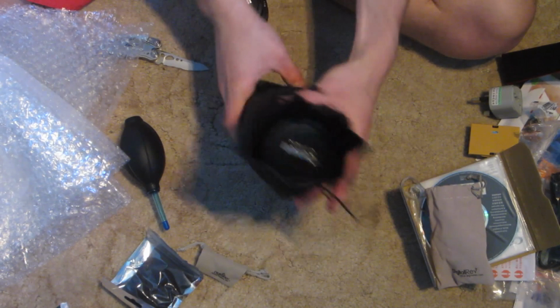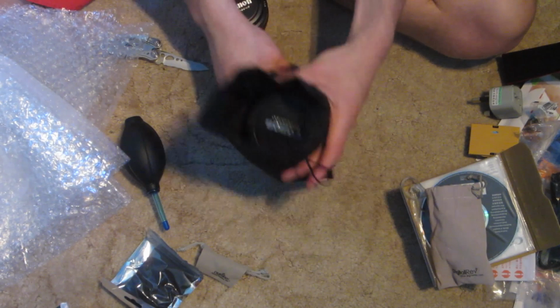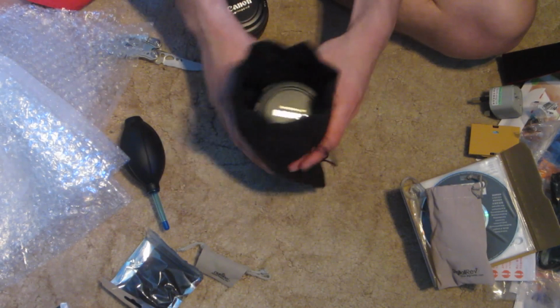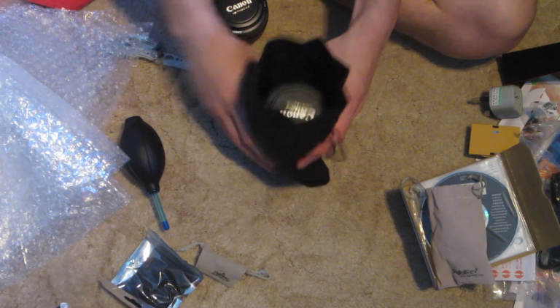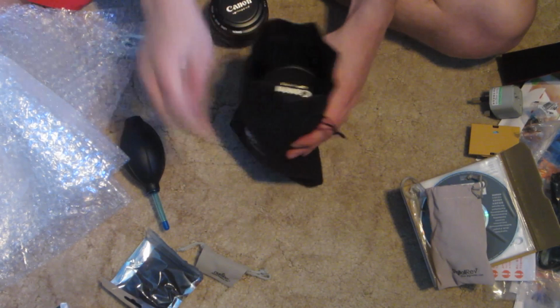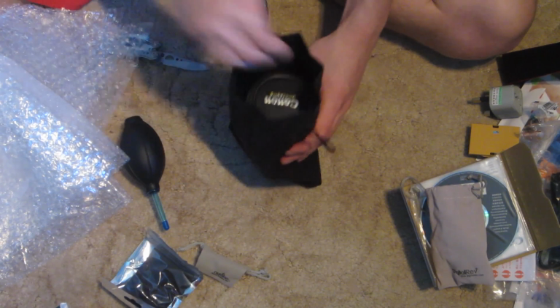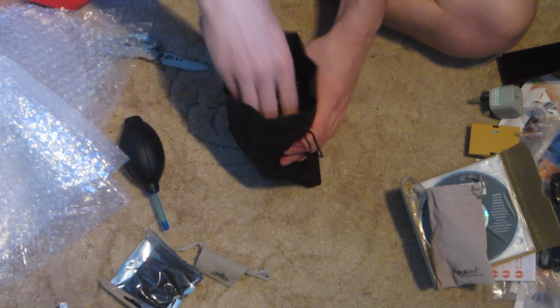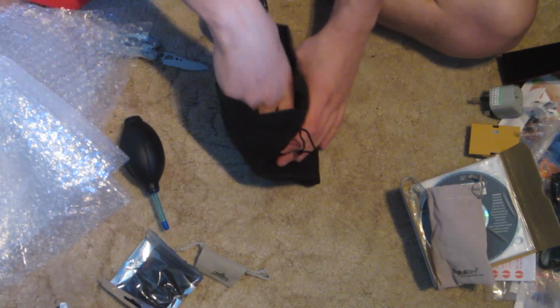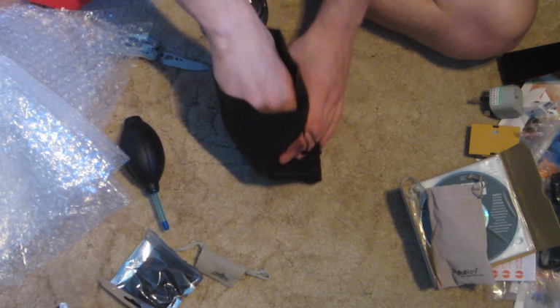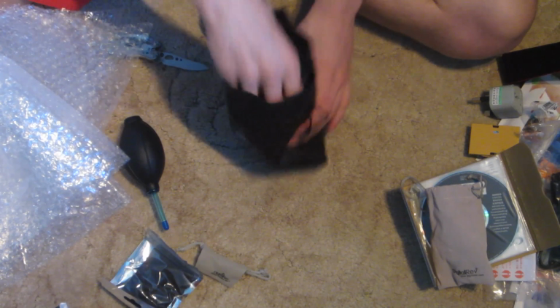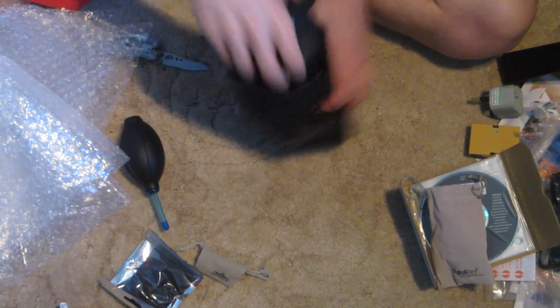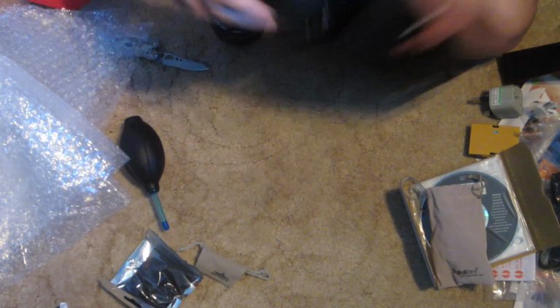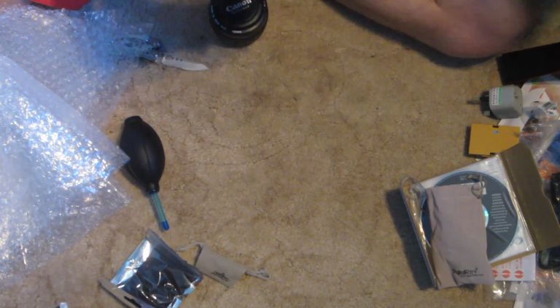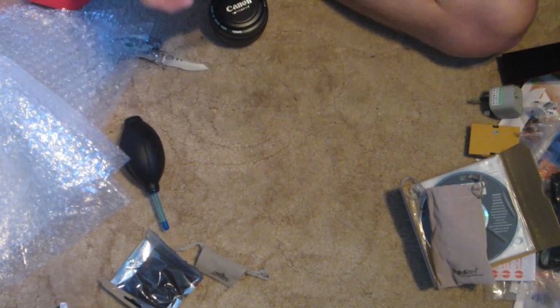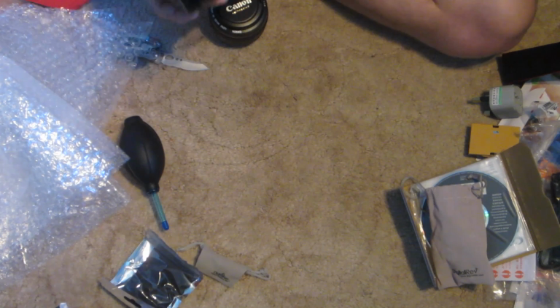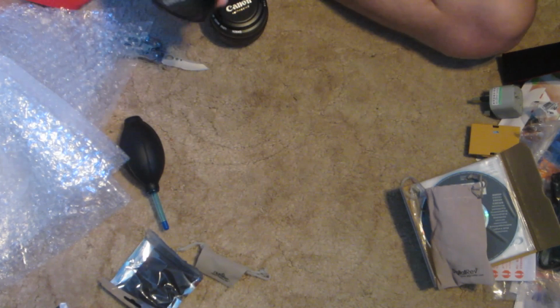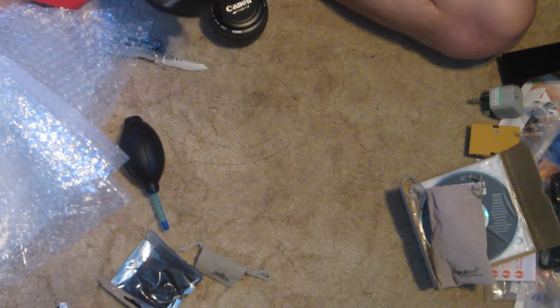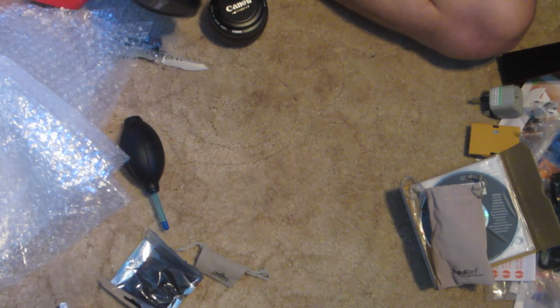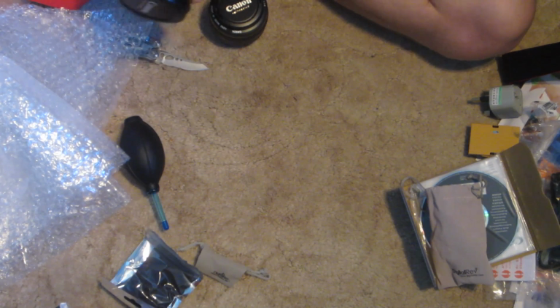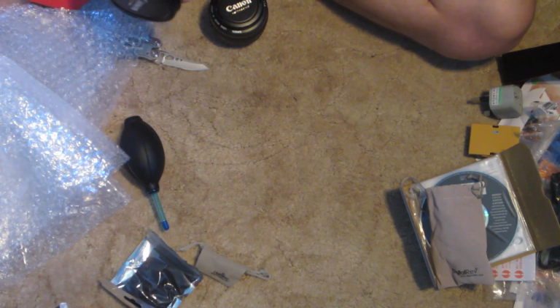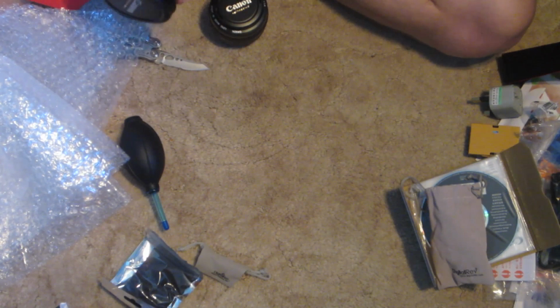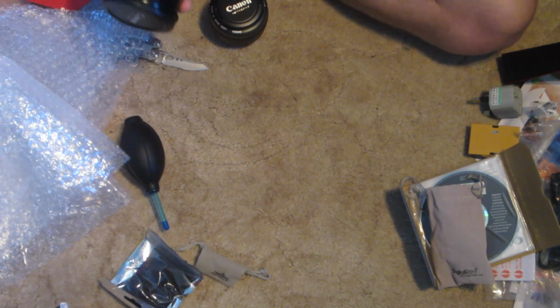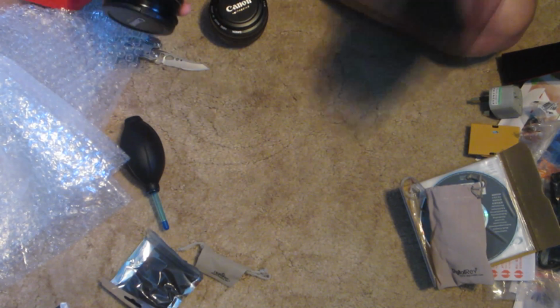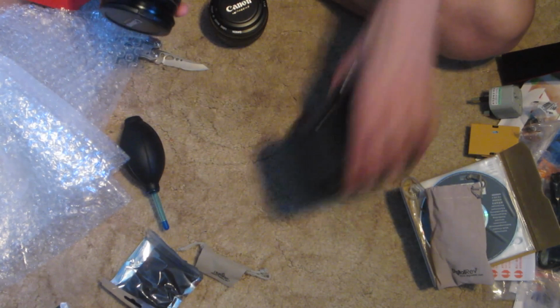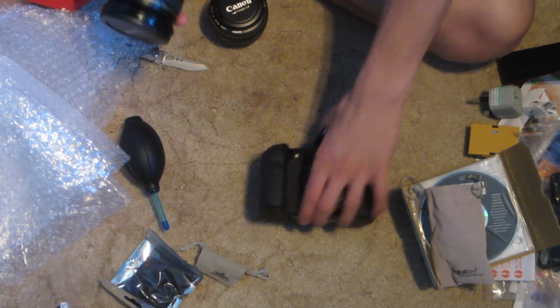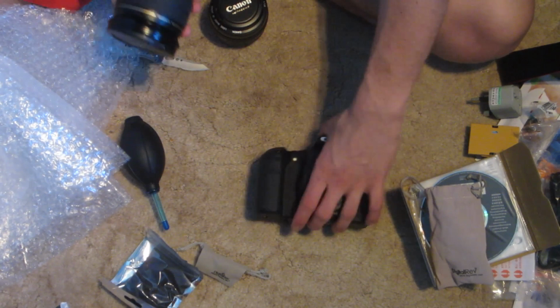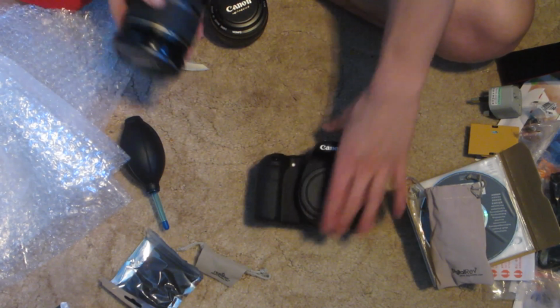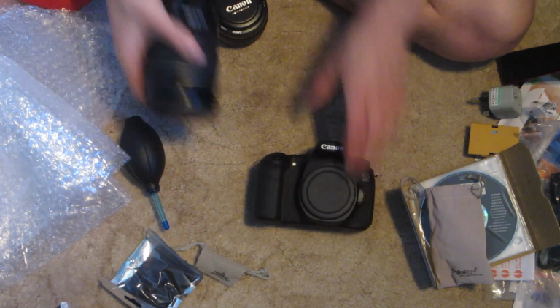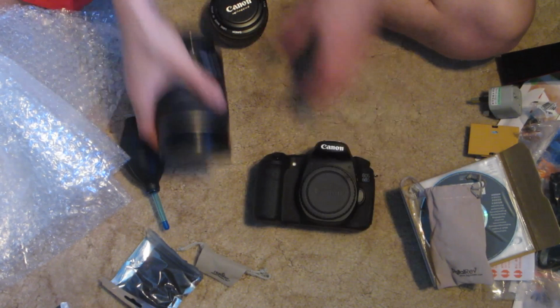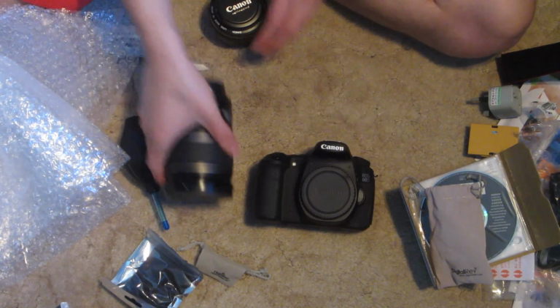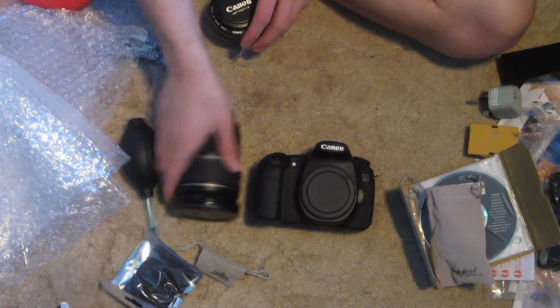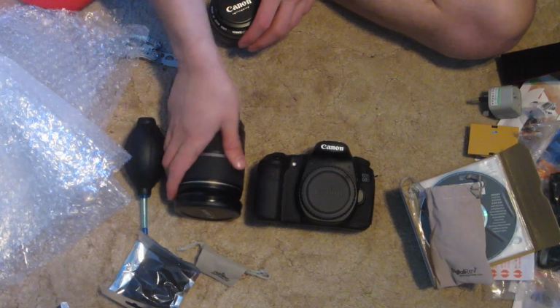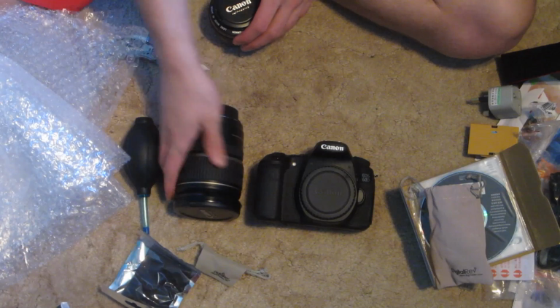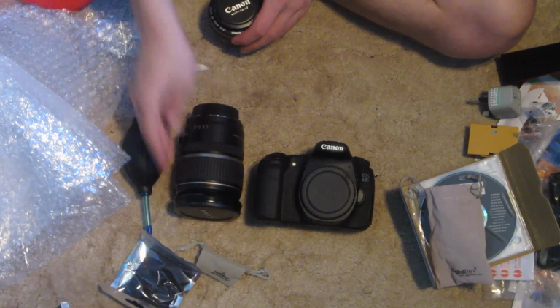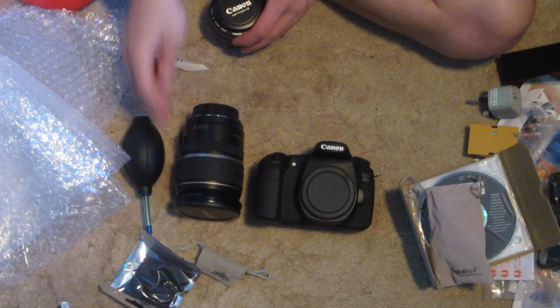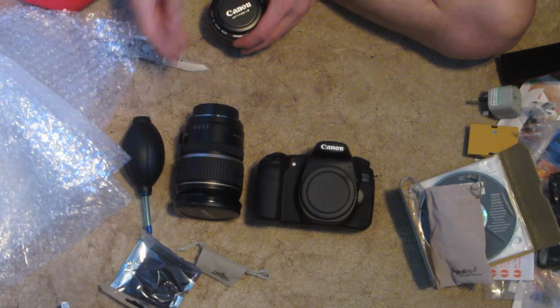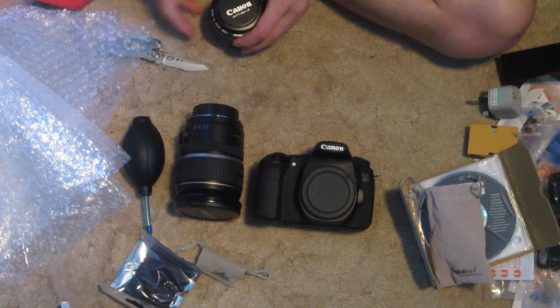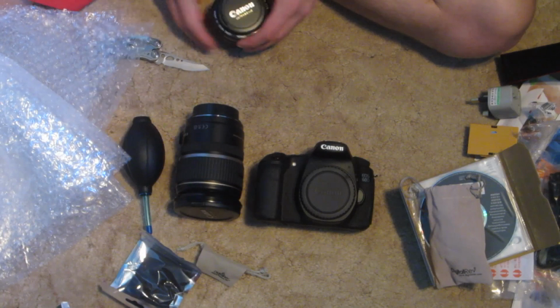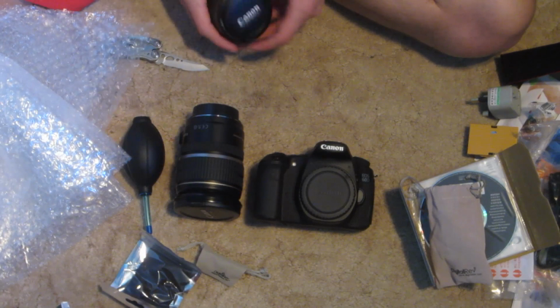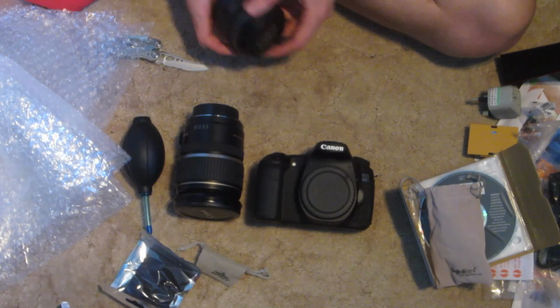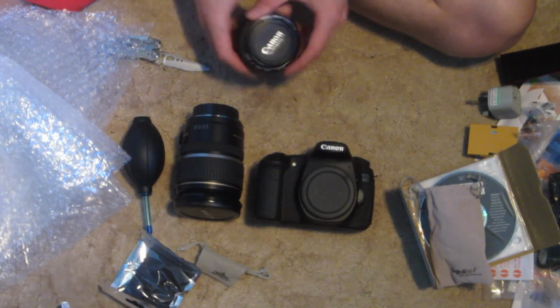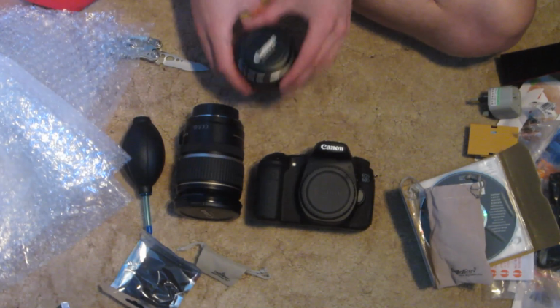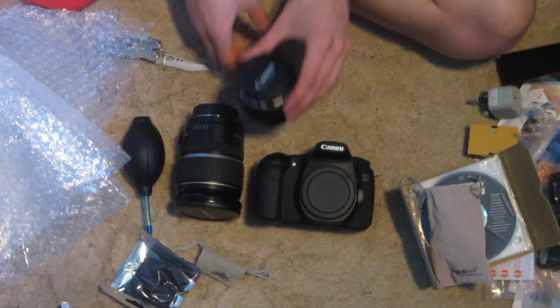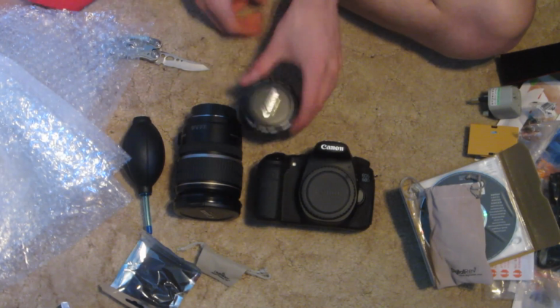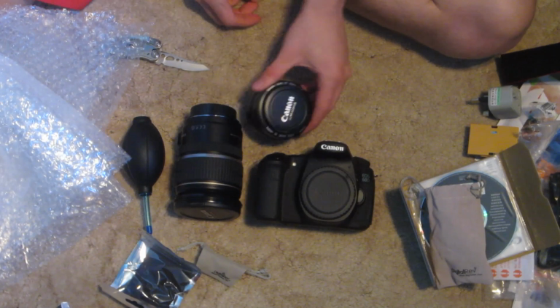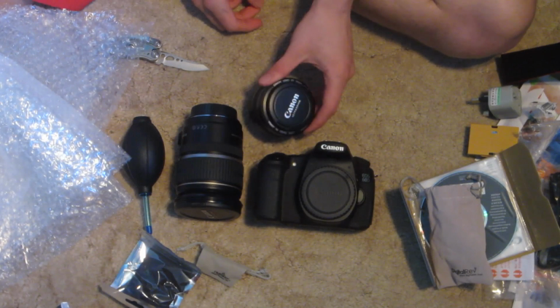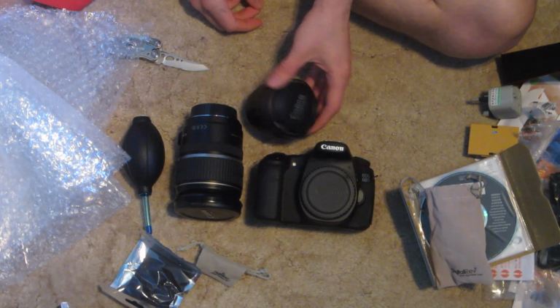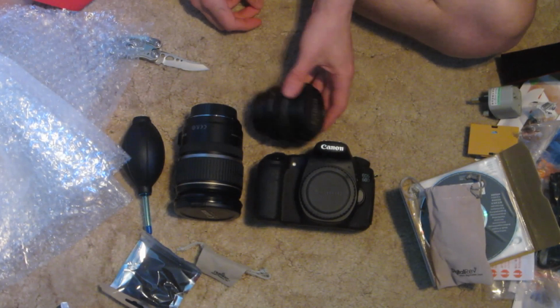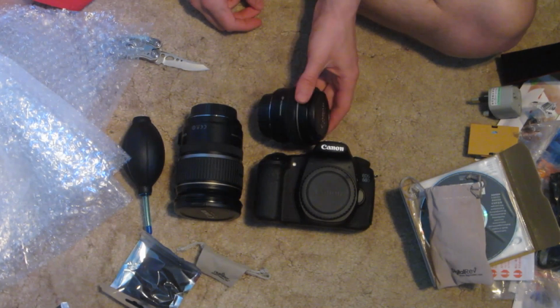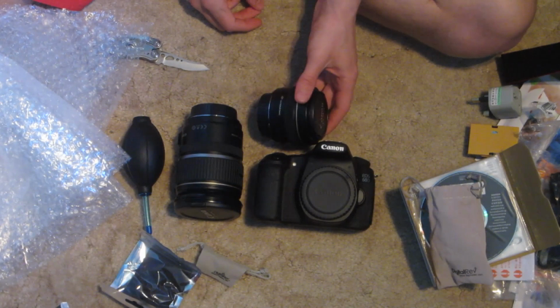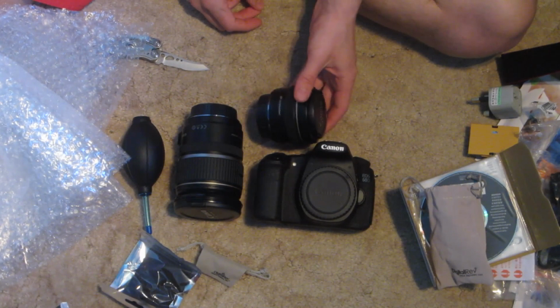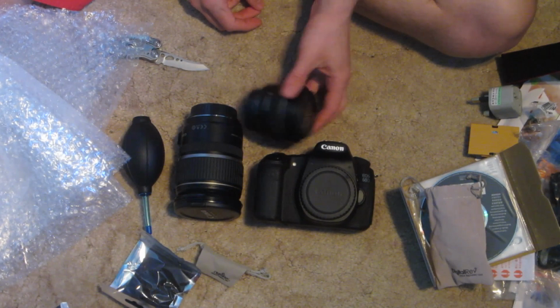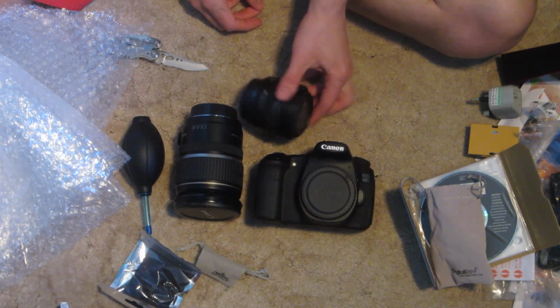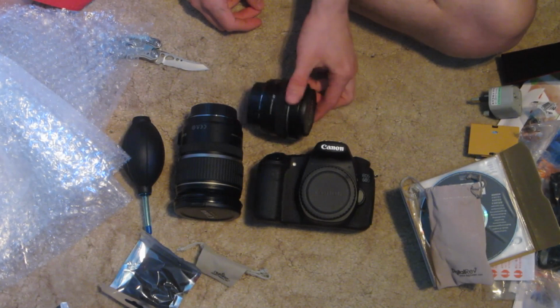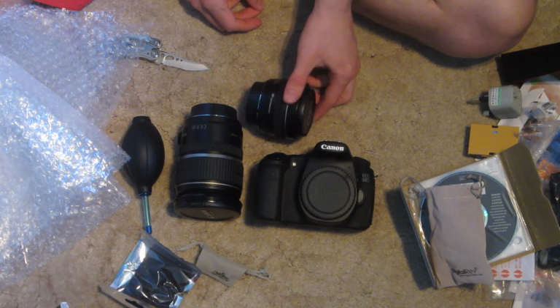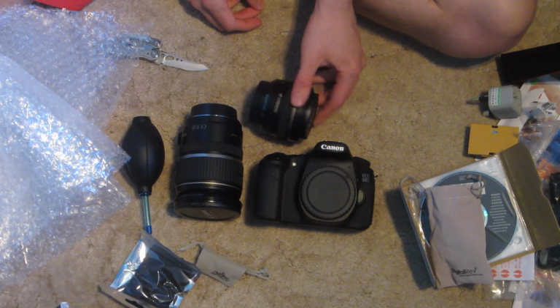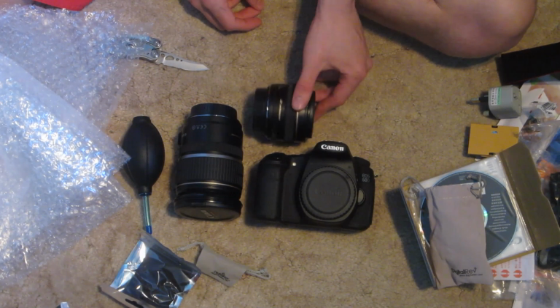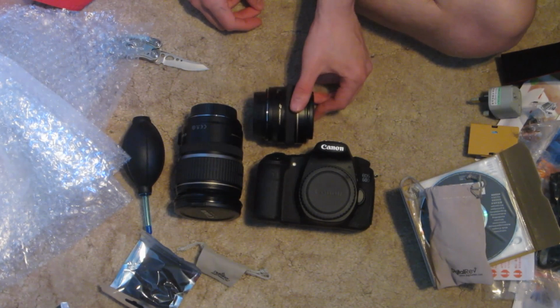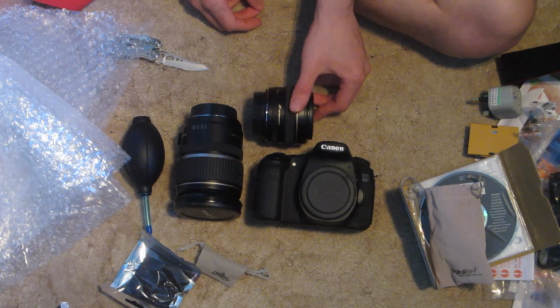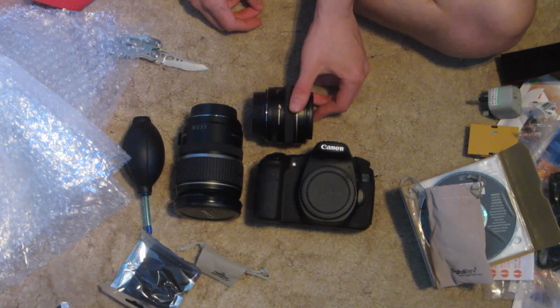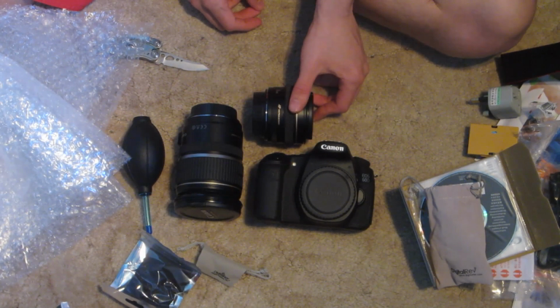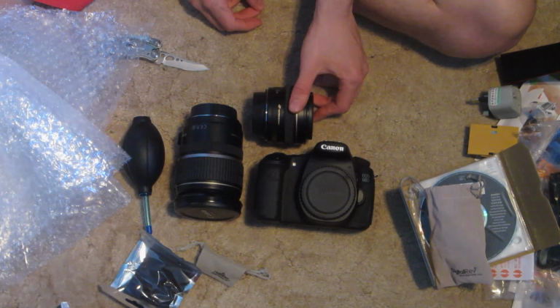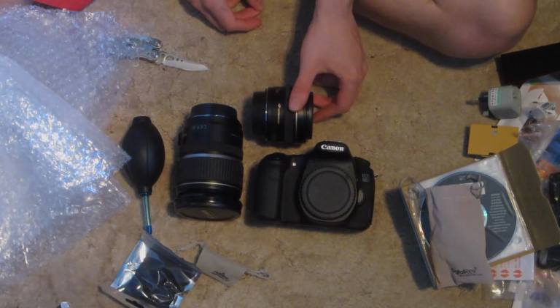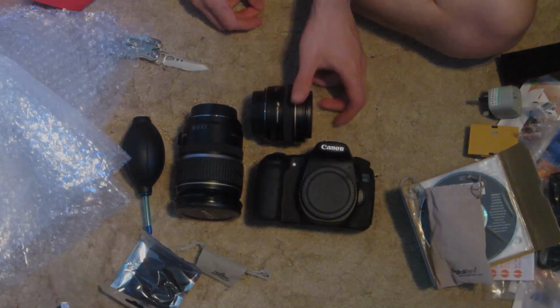So yep, that's the Canon 60D, 17-55mm f2.8 and the 50mm f1.4.